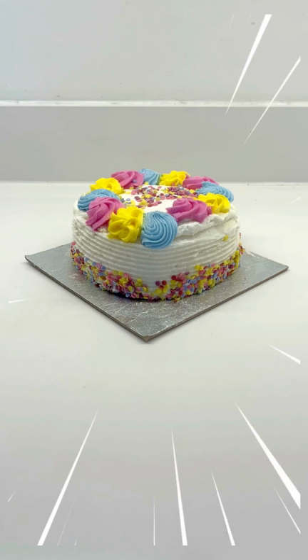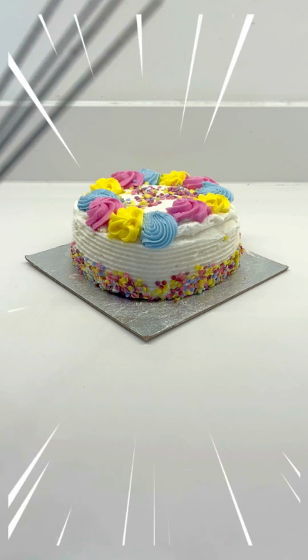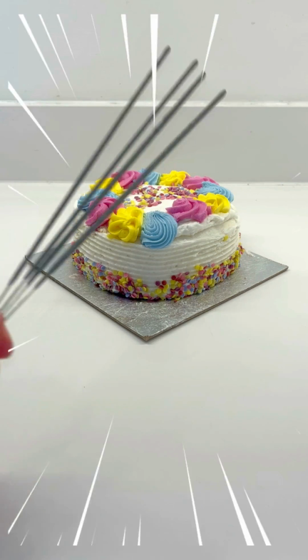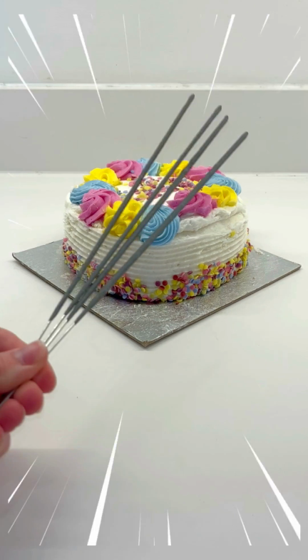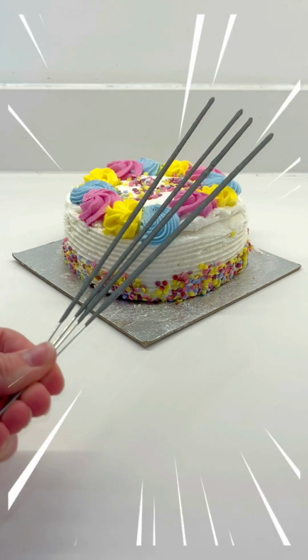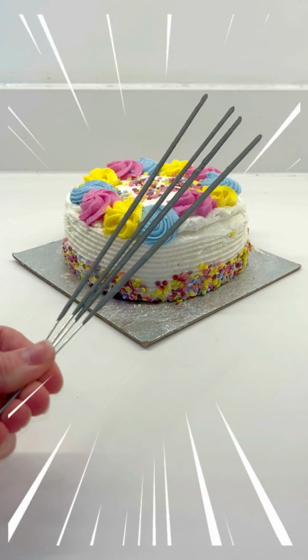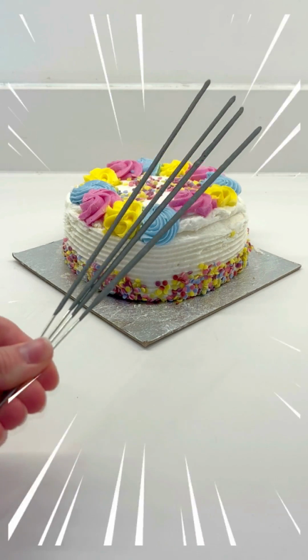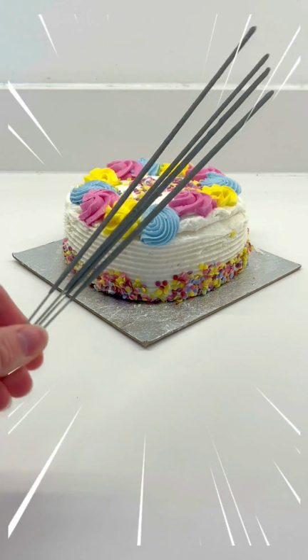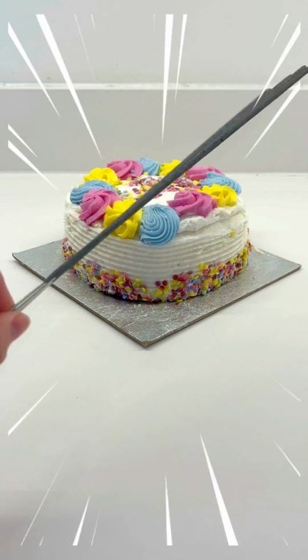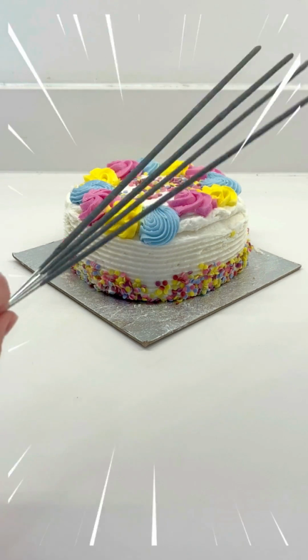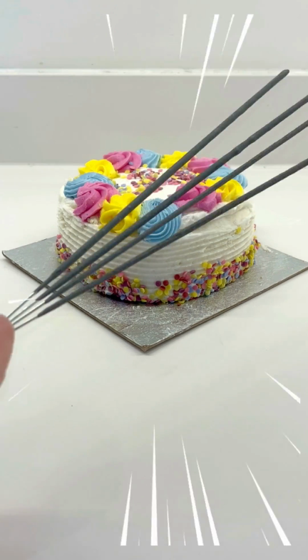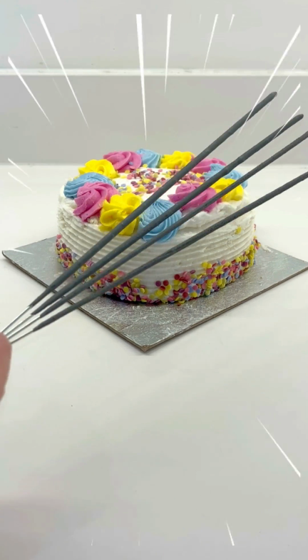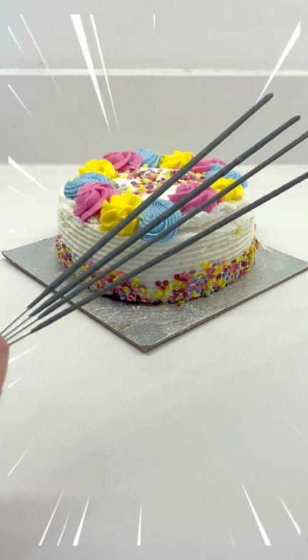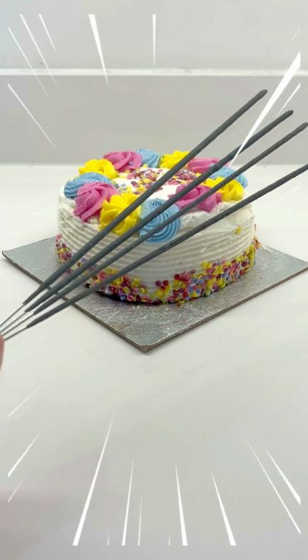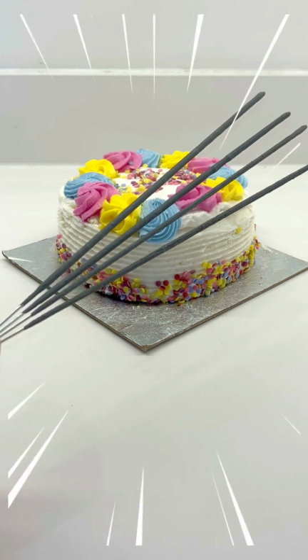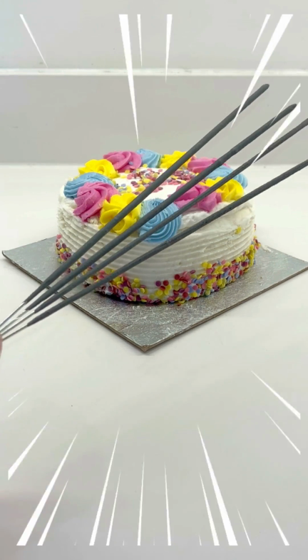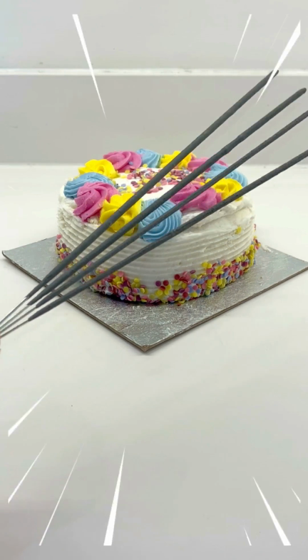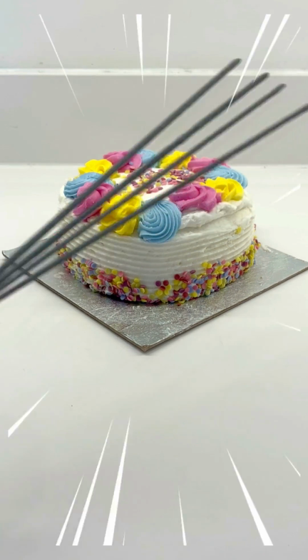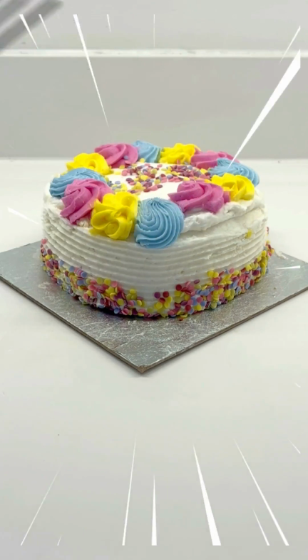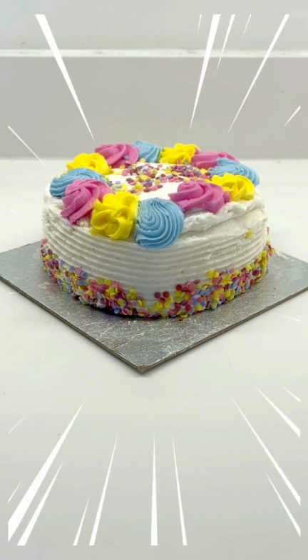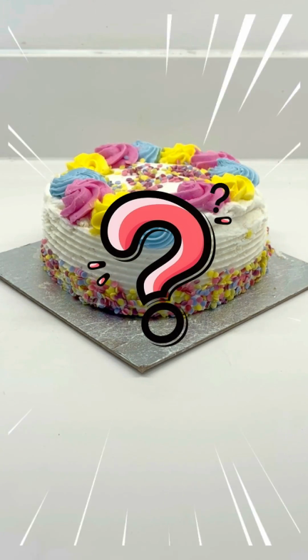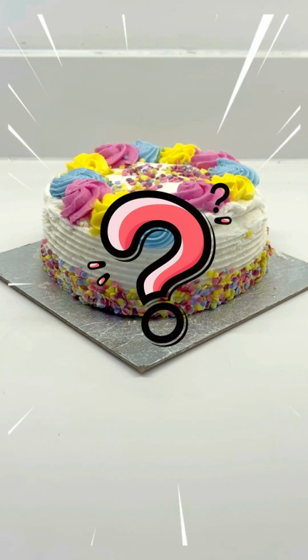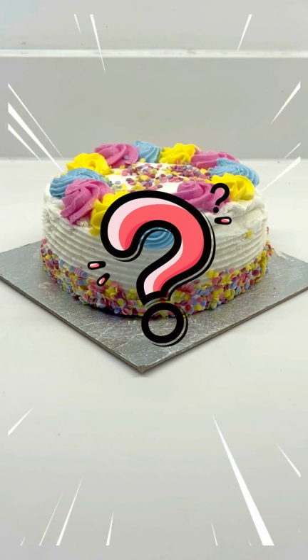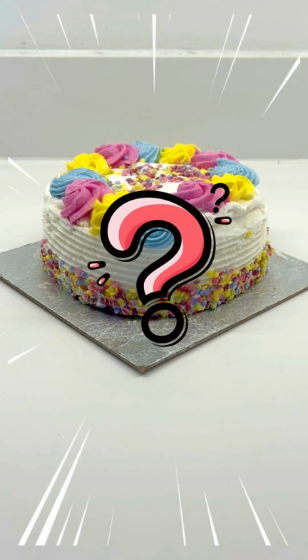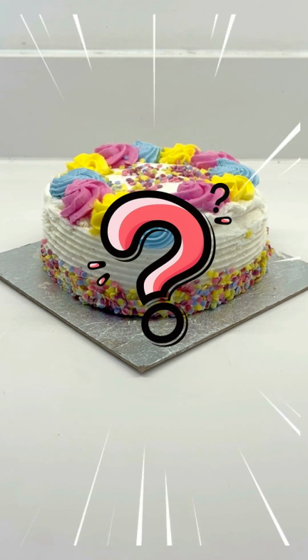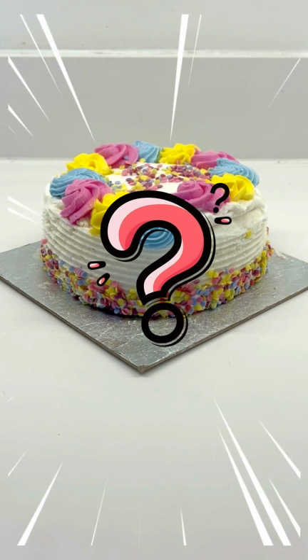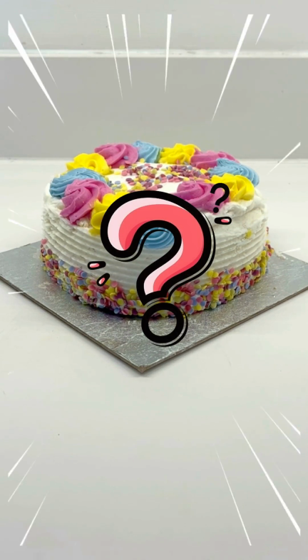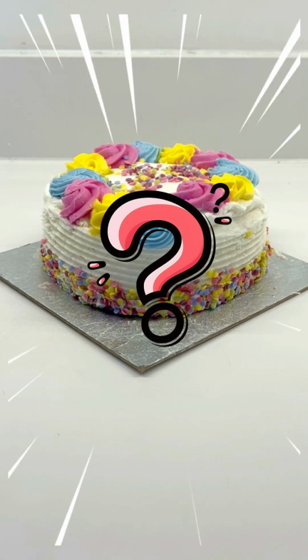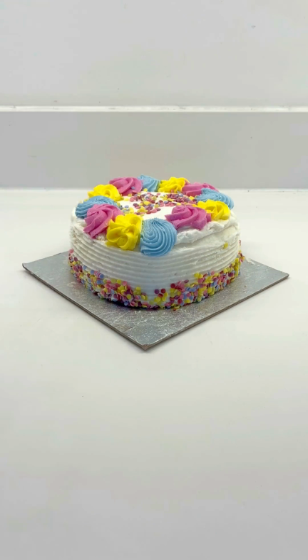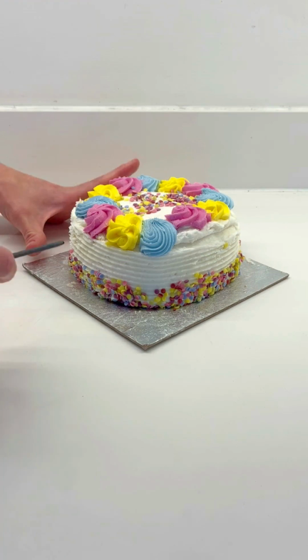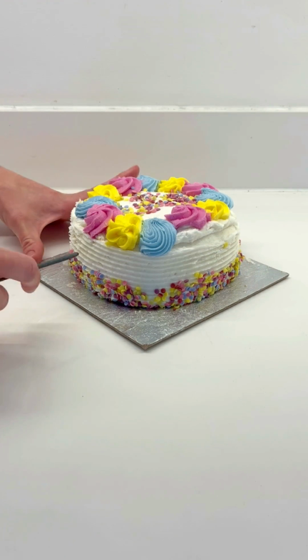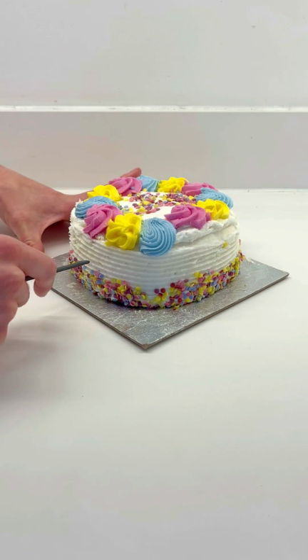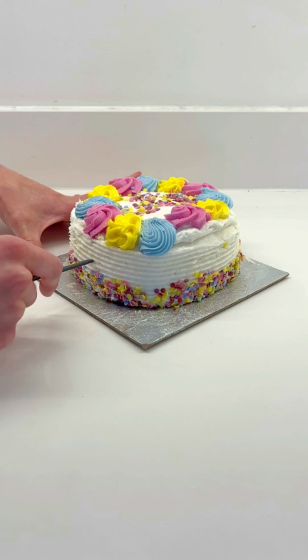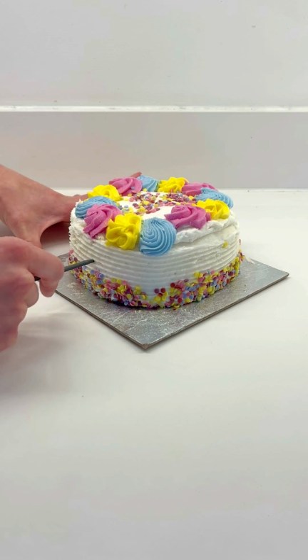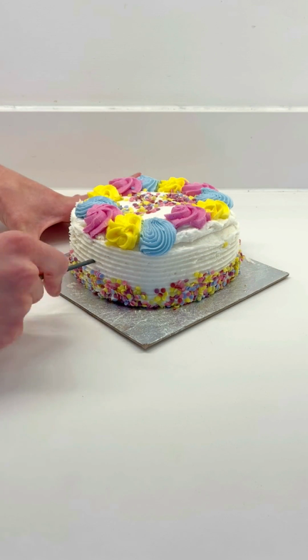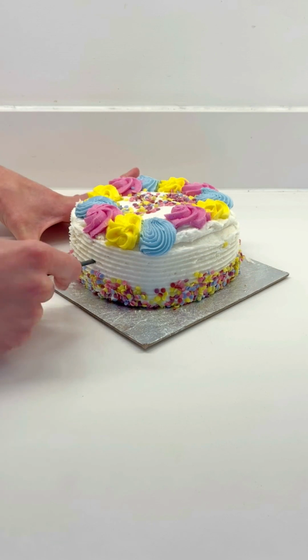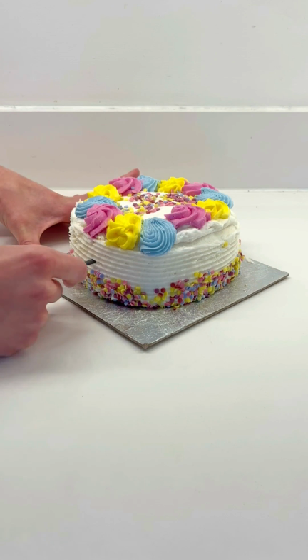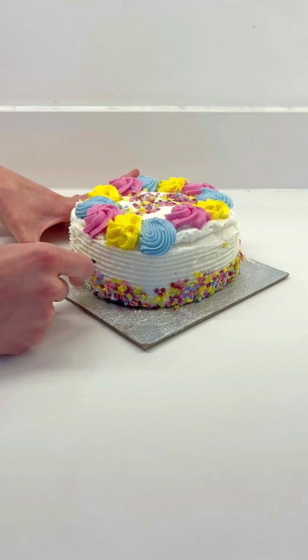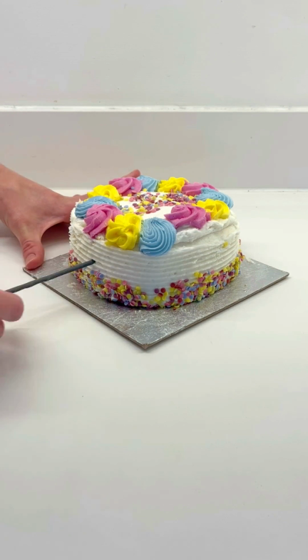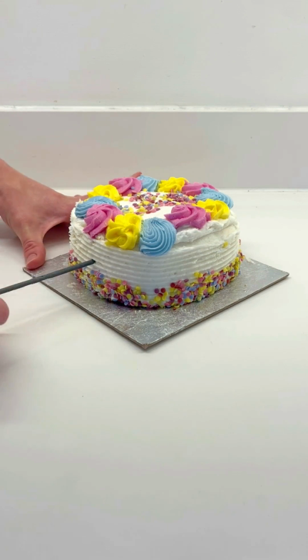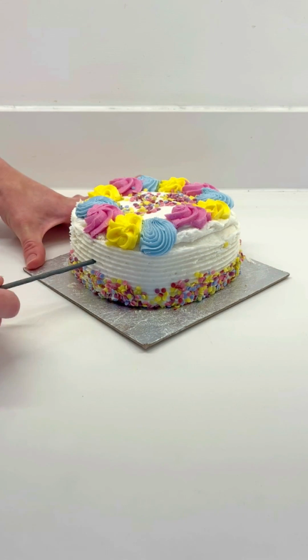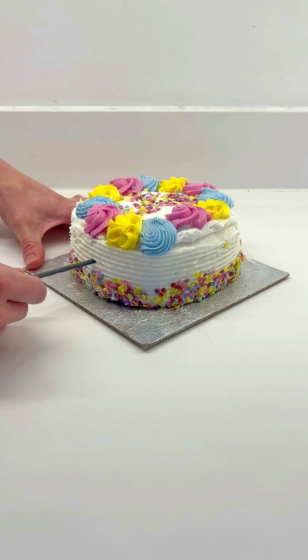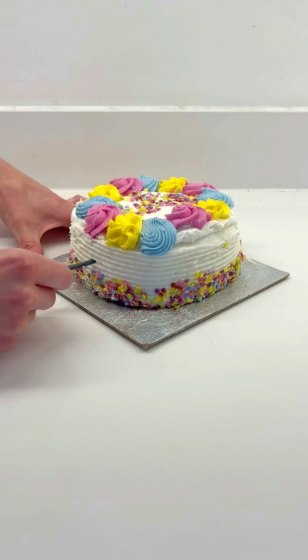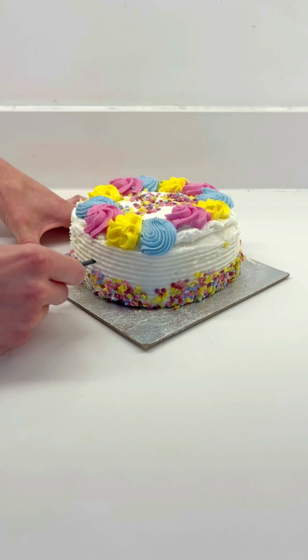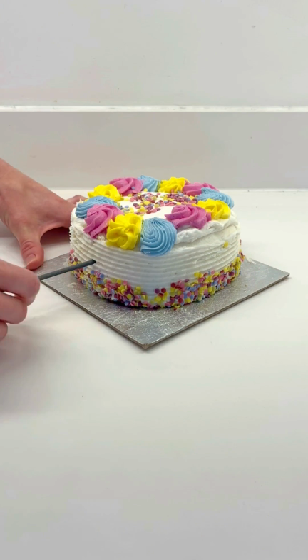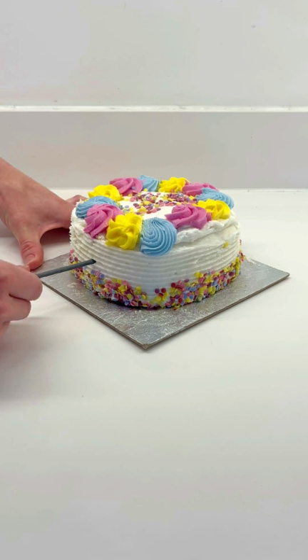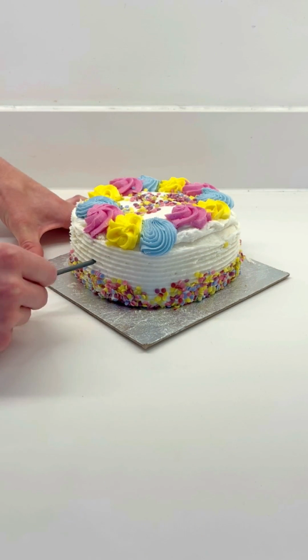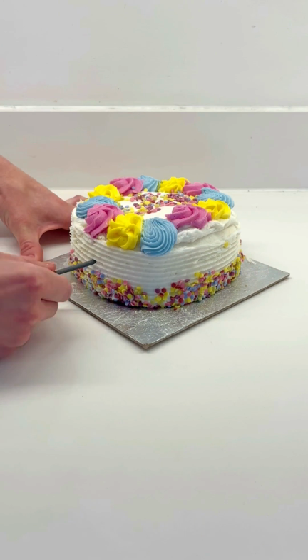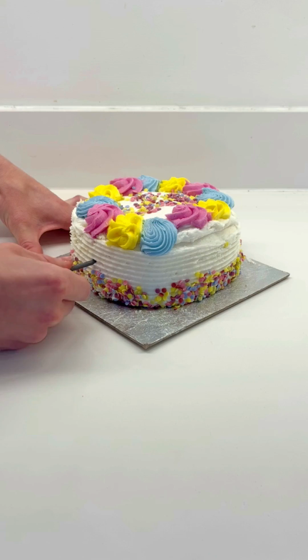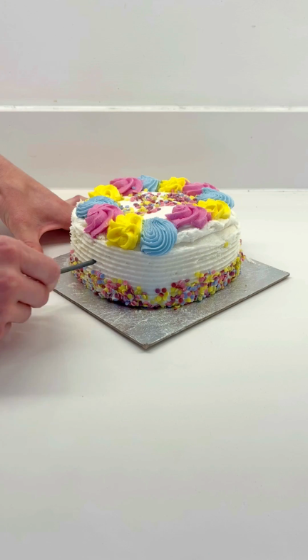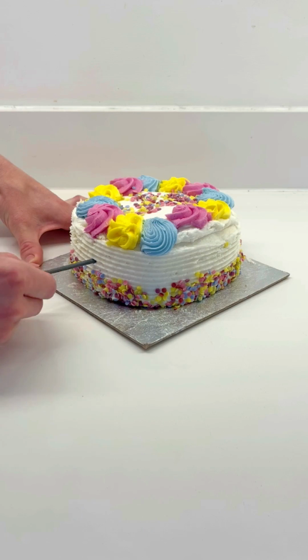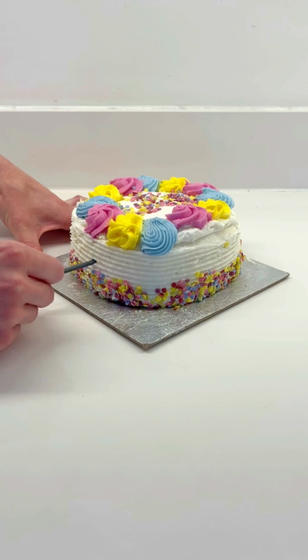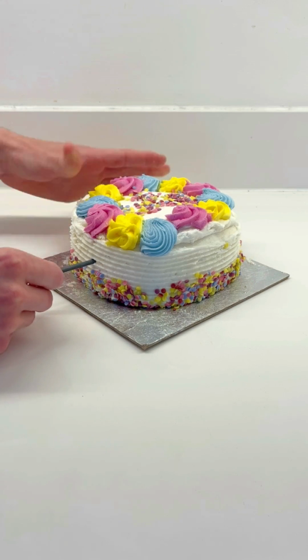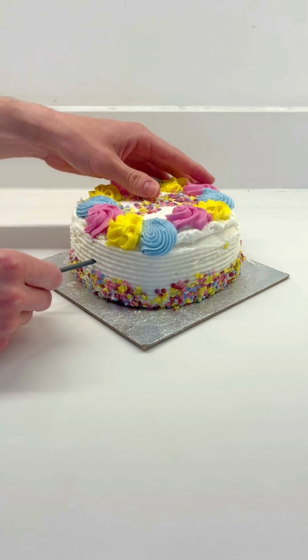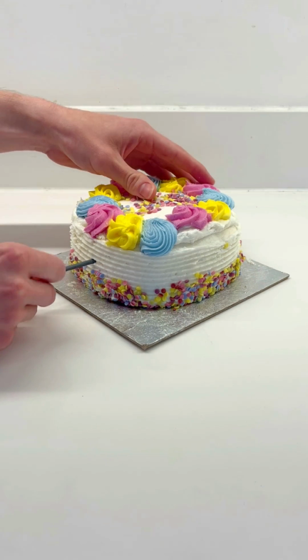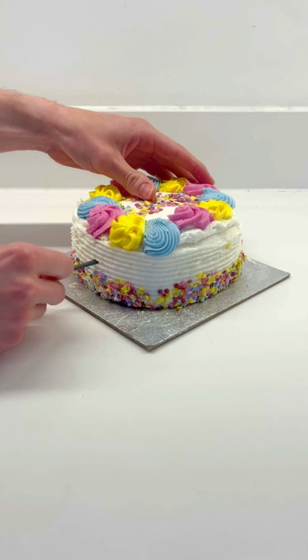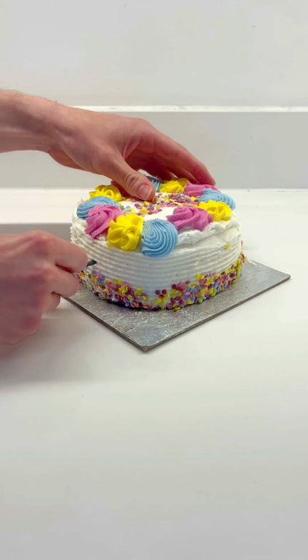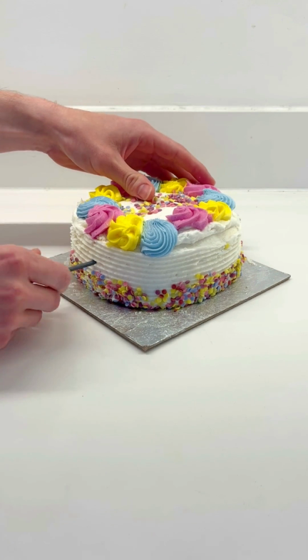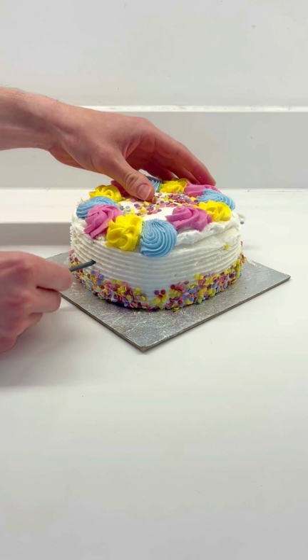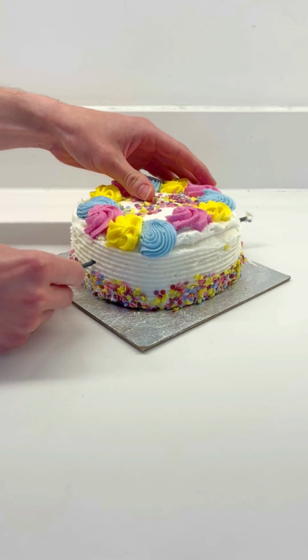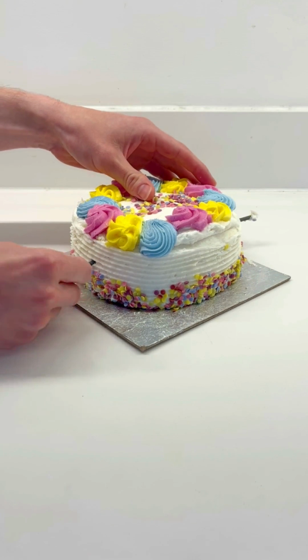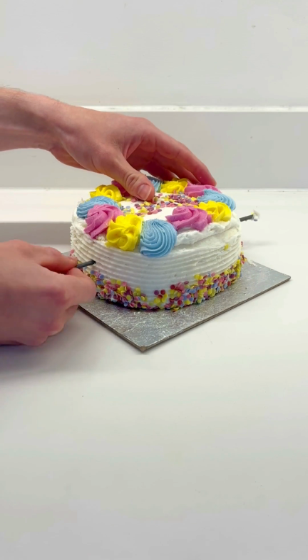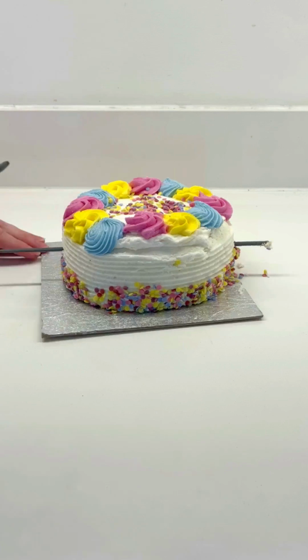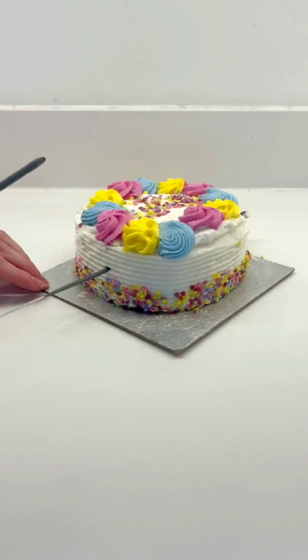What would happen if you burned sparklers through an entire birthday cake? This was my craziest experiment yet, and my extractor fan was not ready for it. Stay tuned!